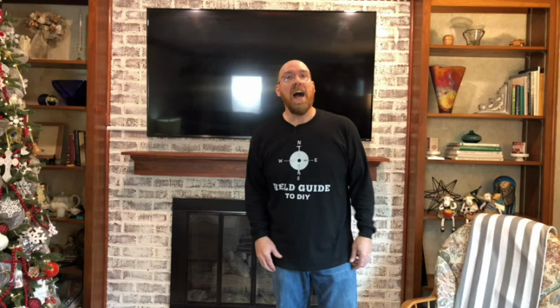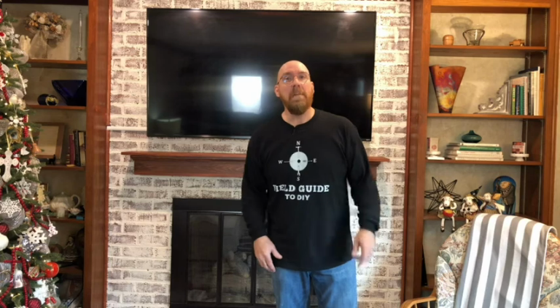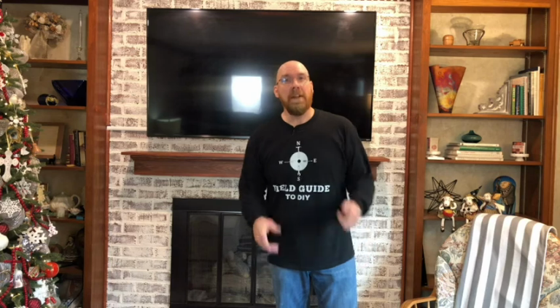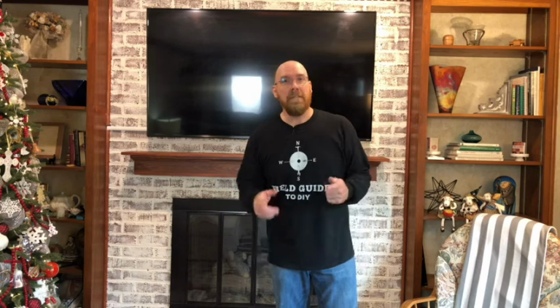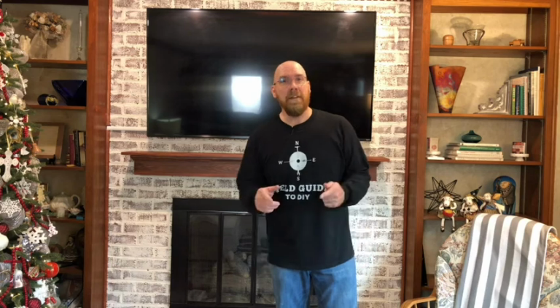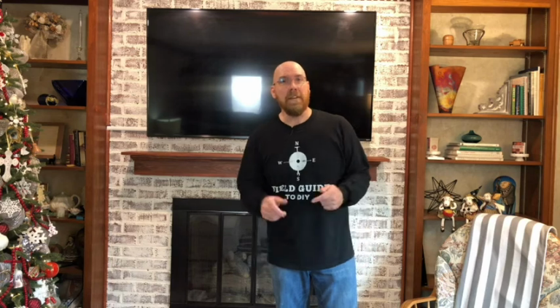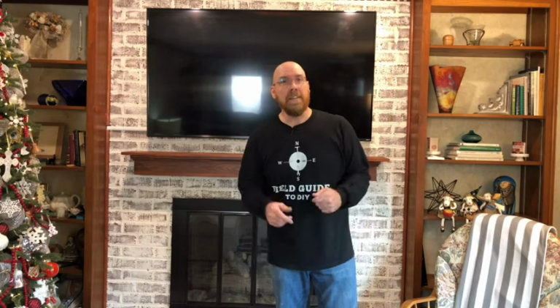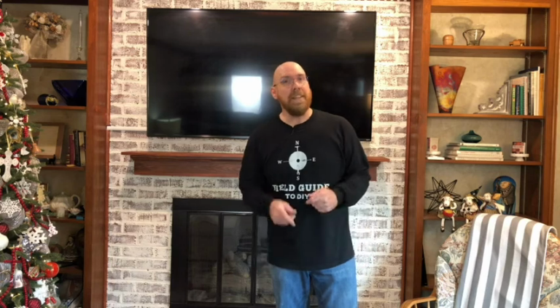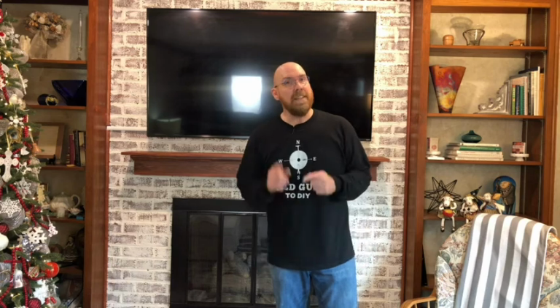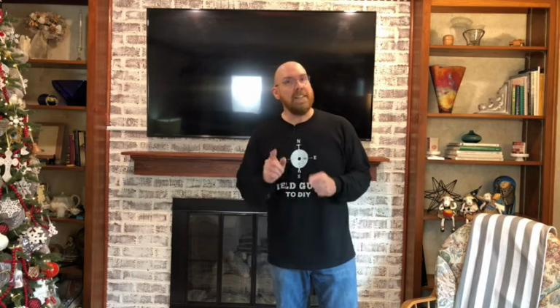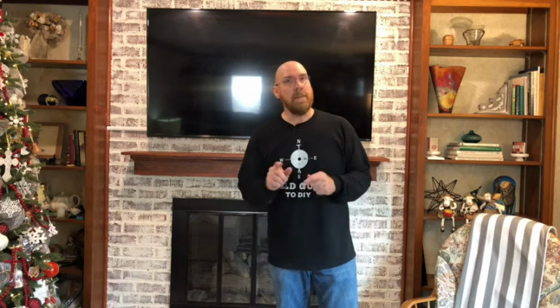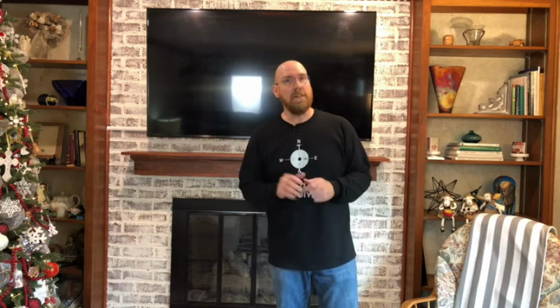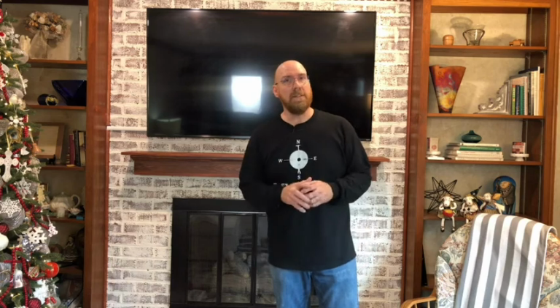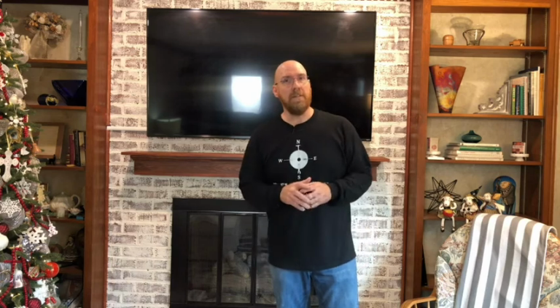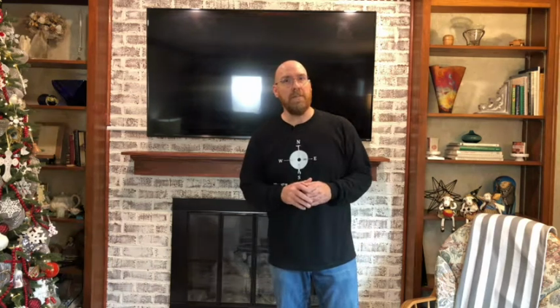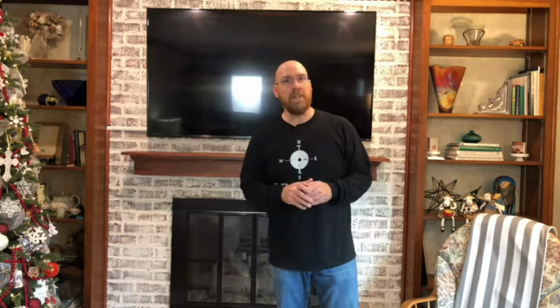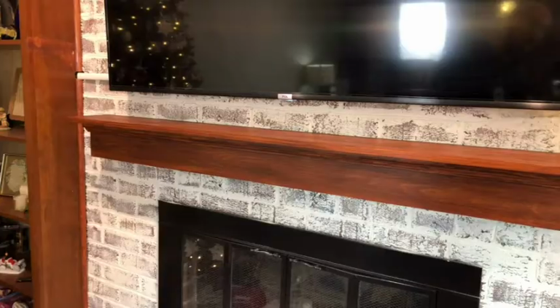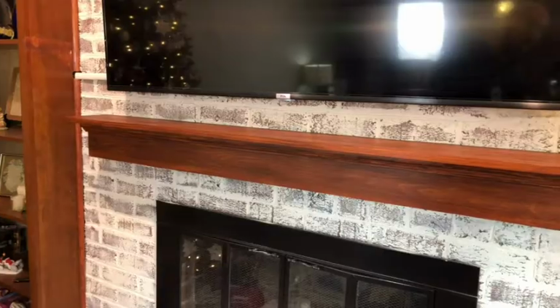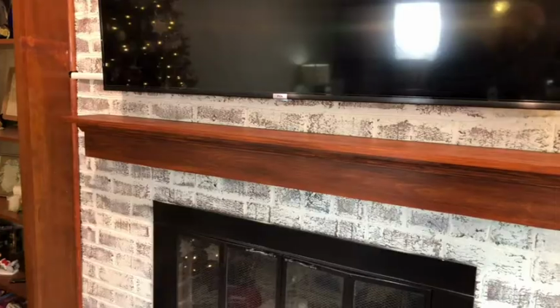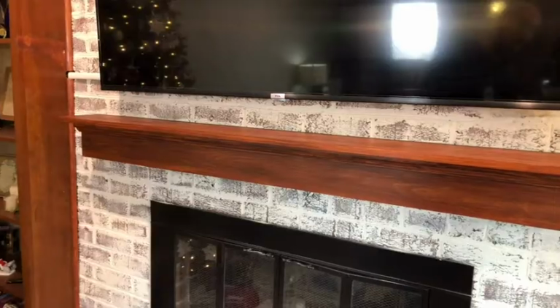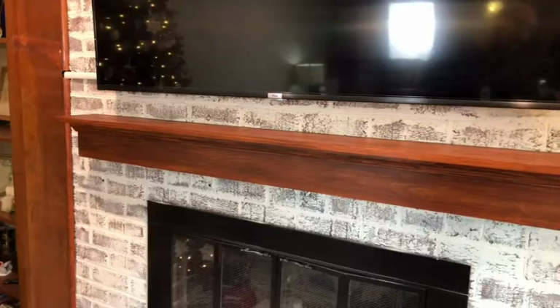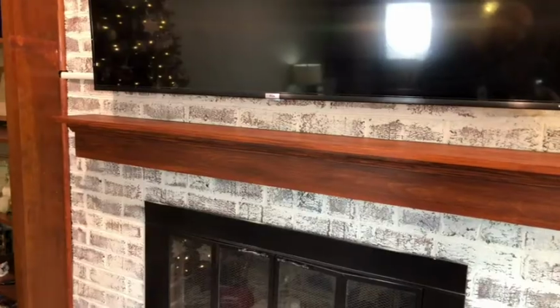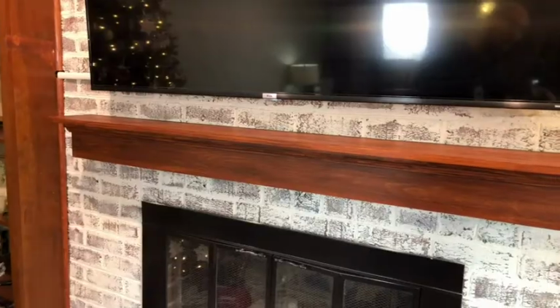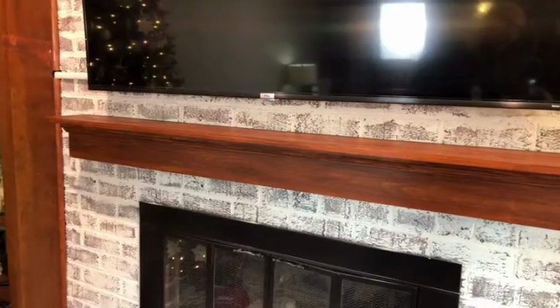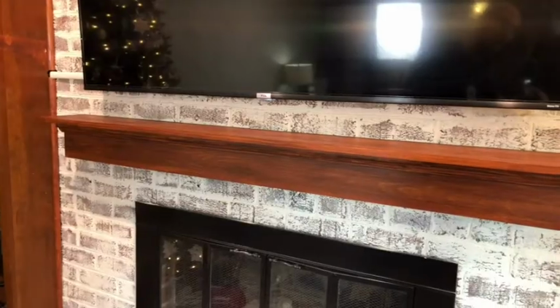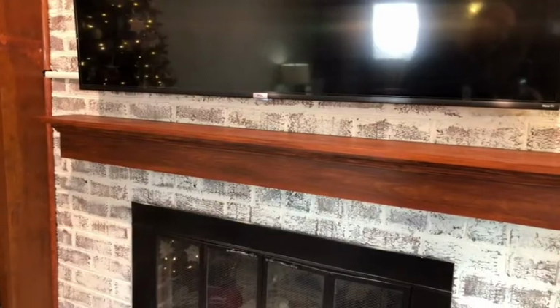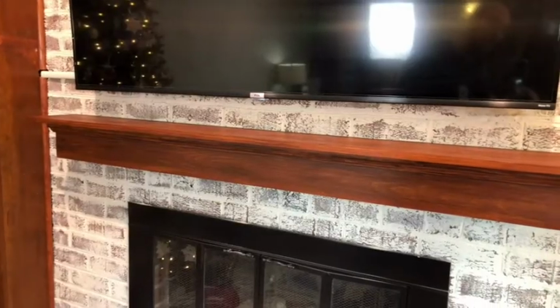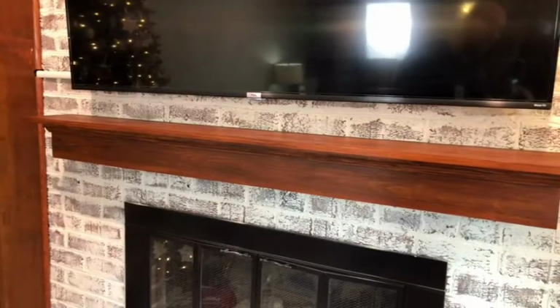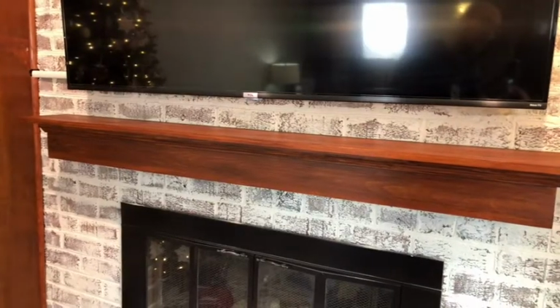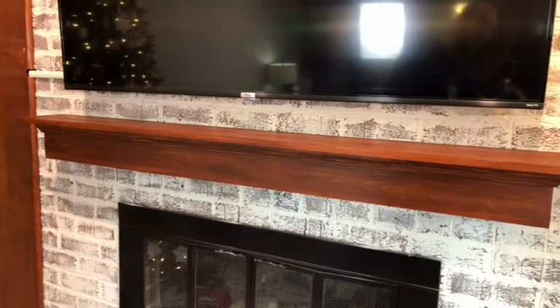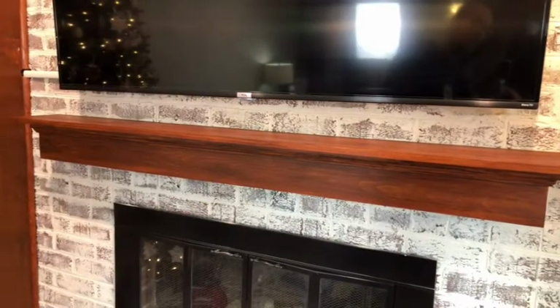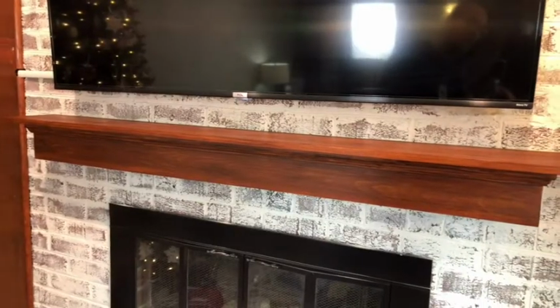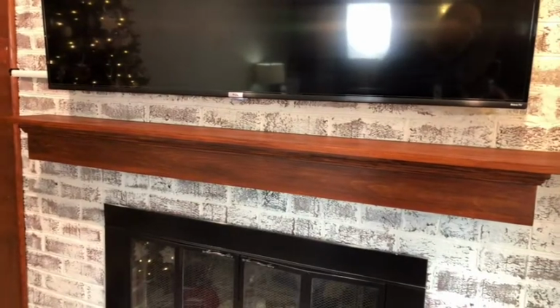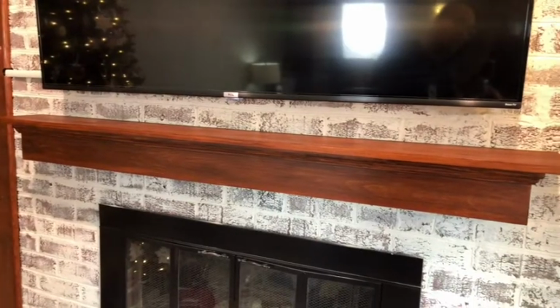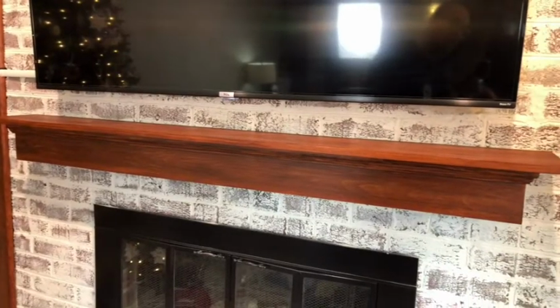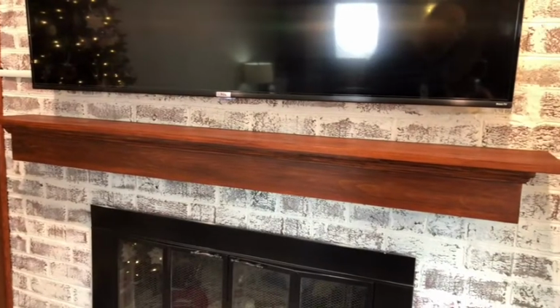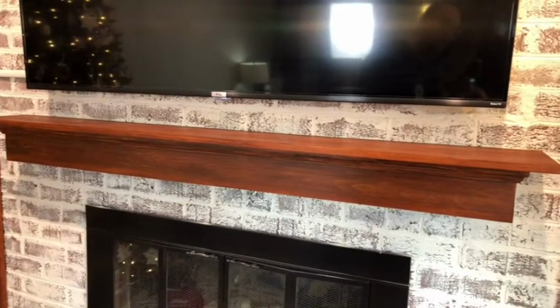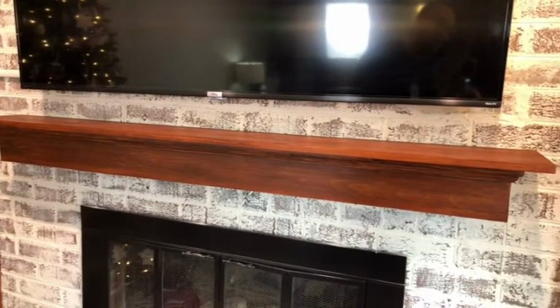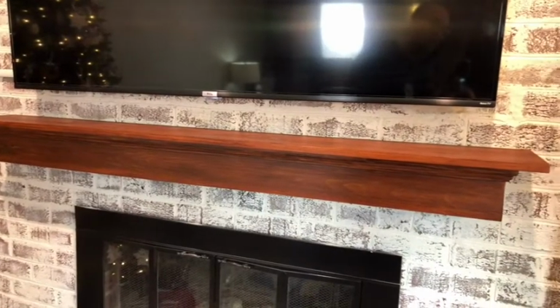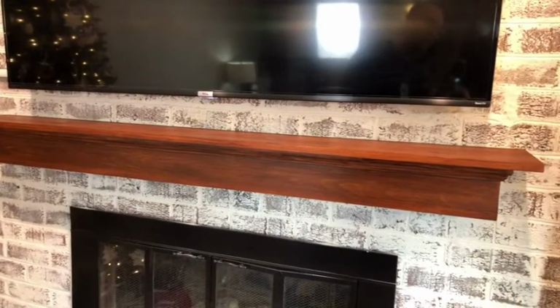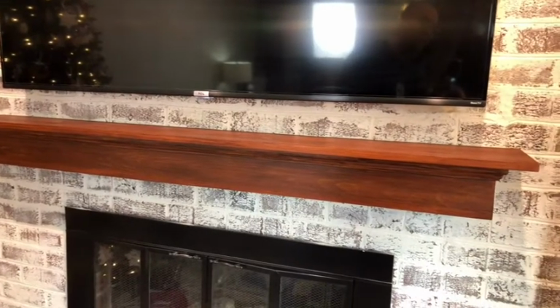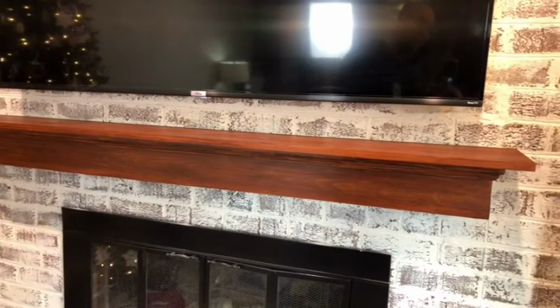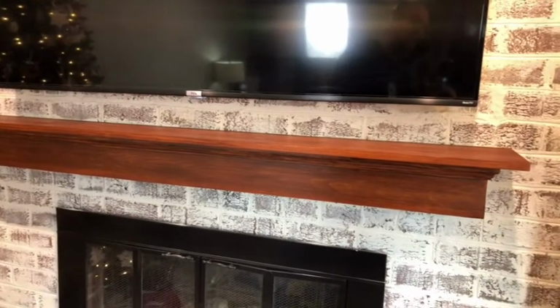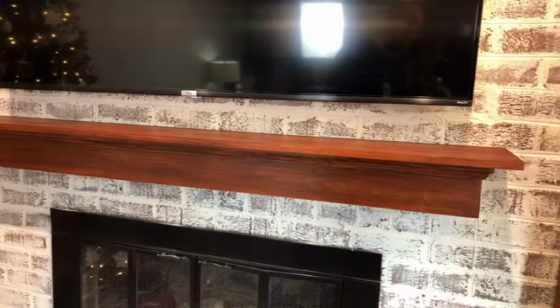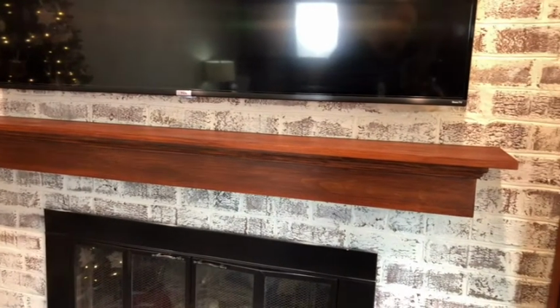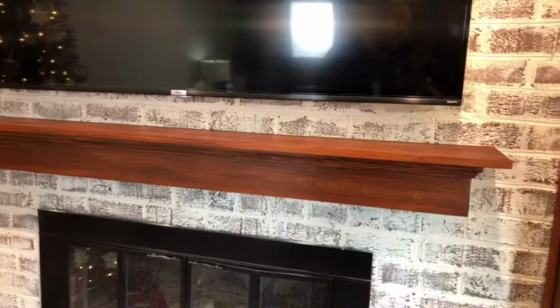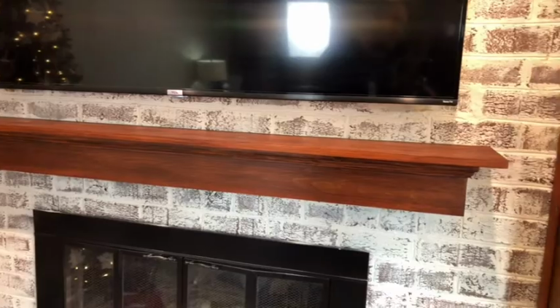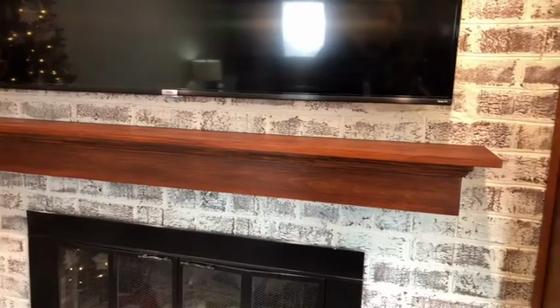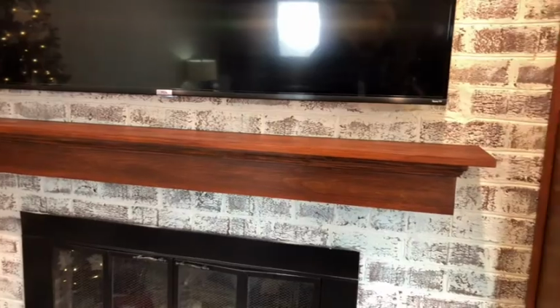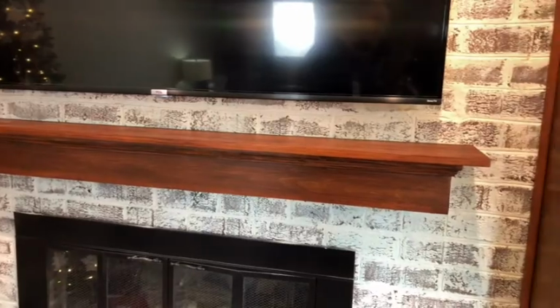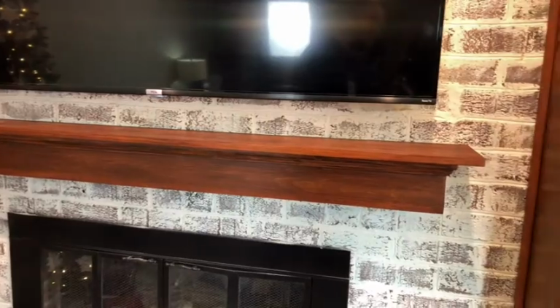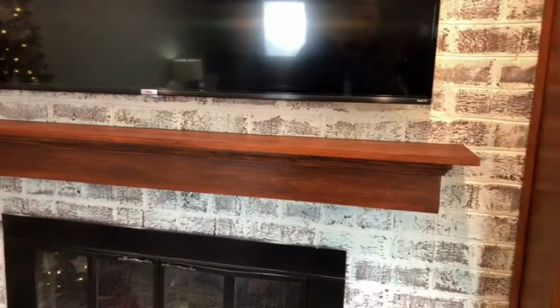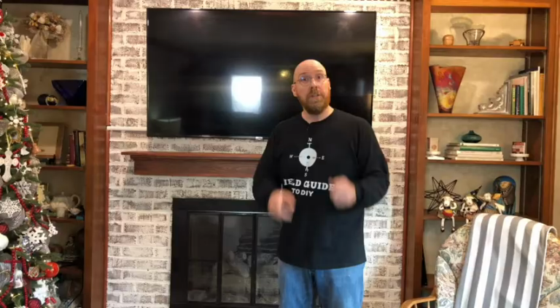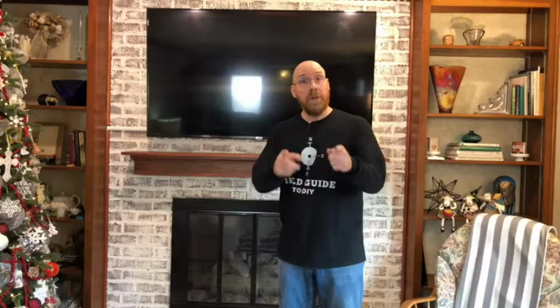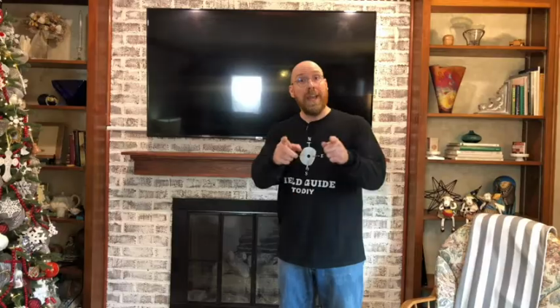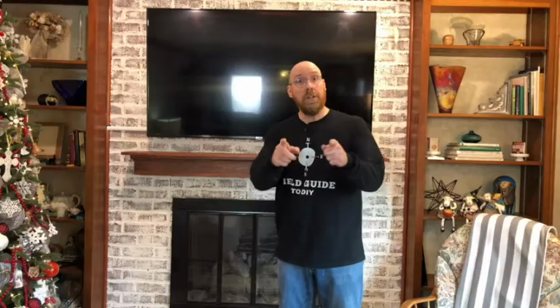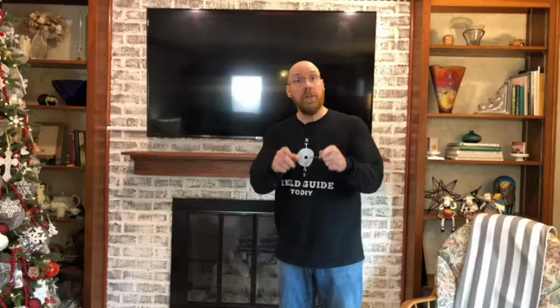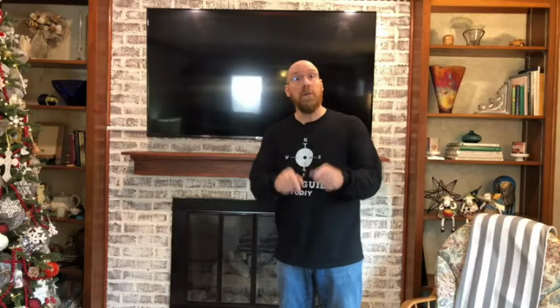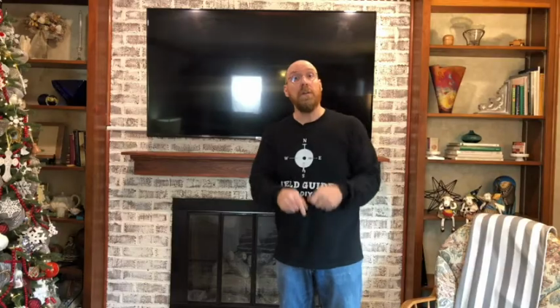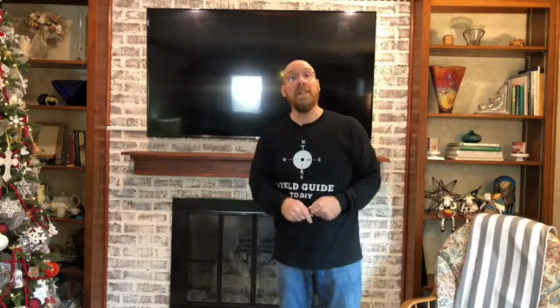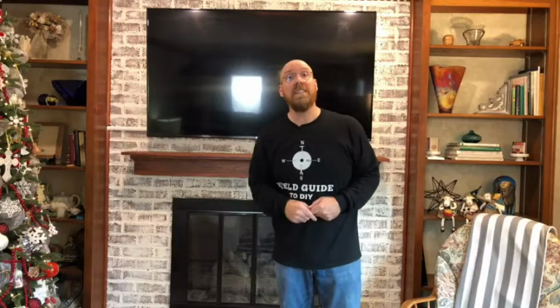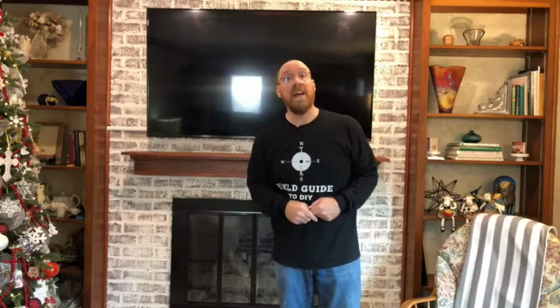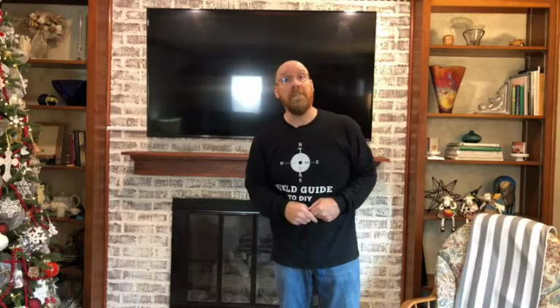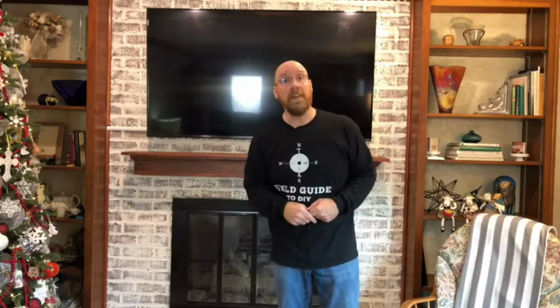I'm Eddie Field. In this episode of Field Guide to DIY, I'm going to show you step by step how we mounted this mantle. You can too. Let's dive in.